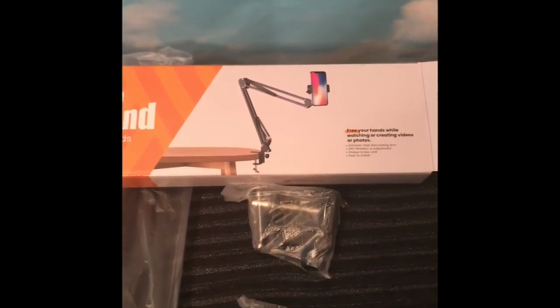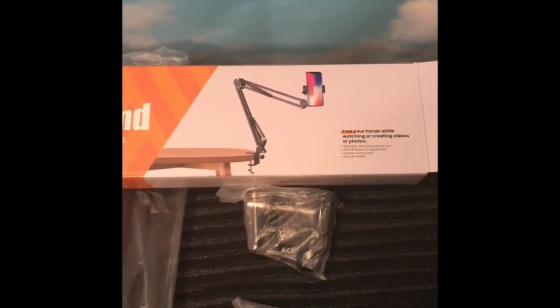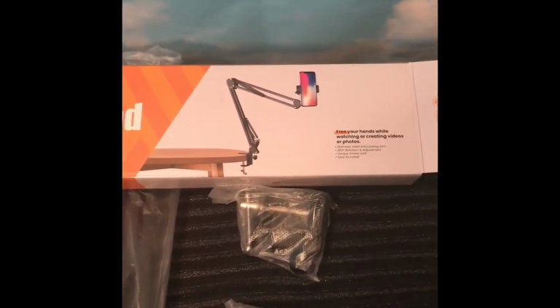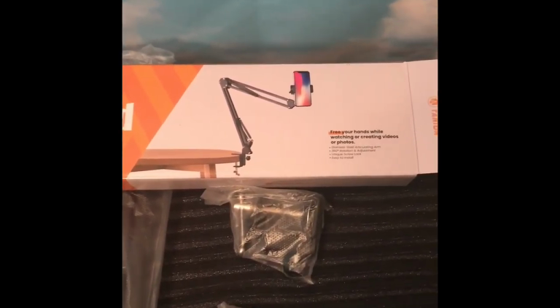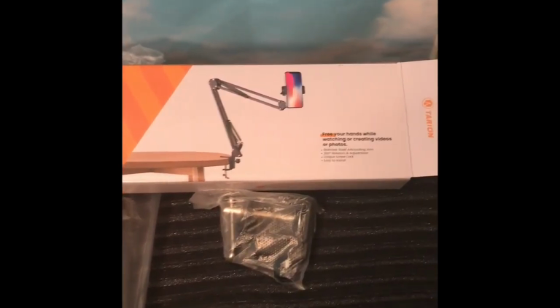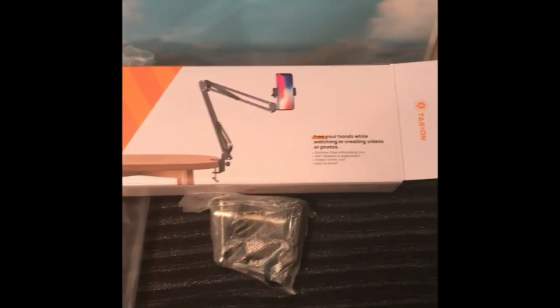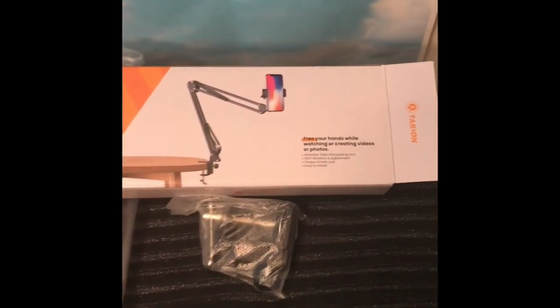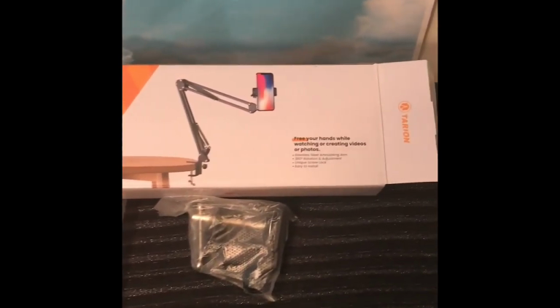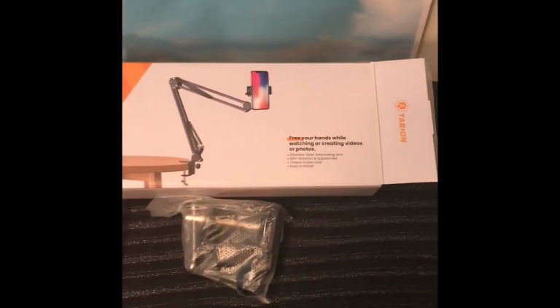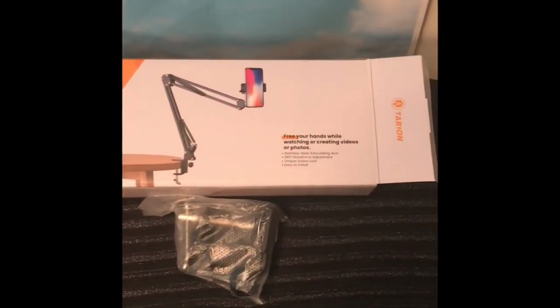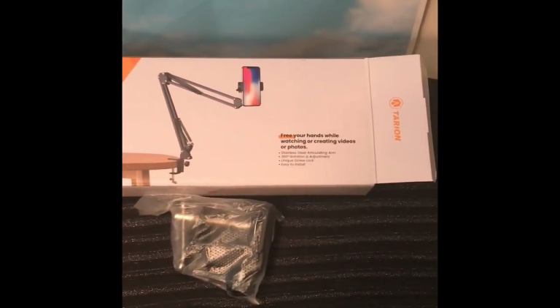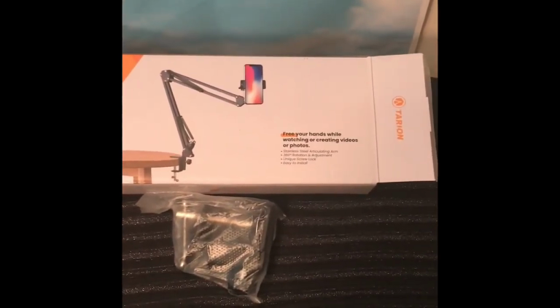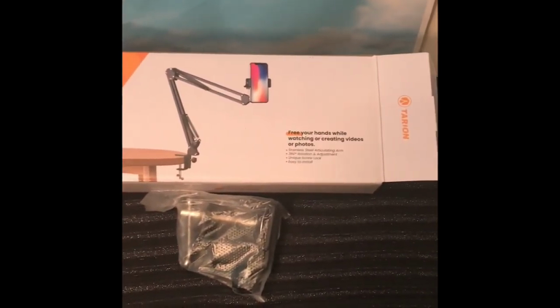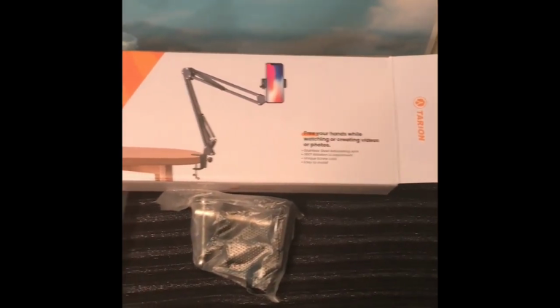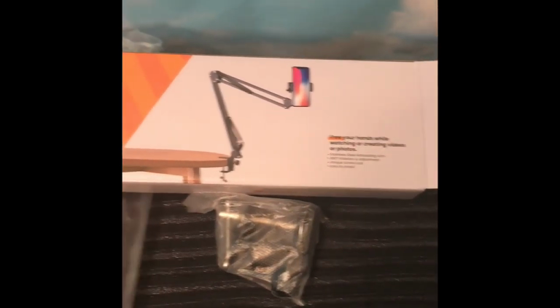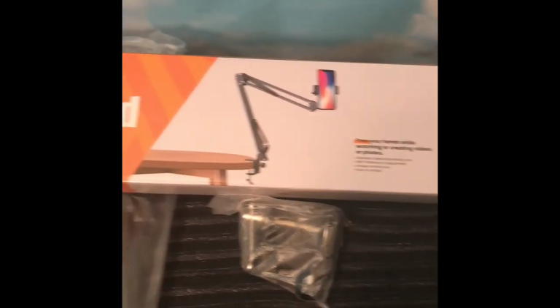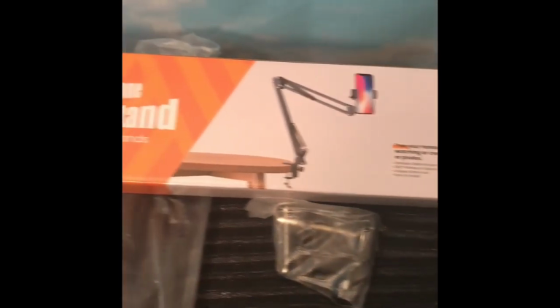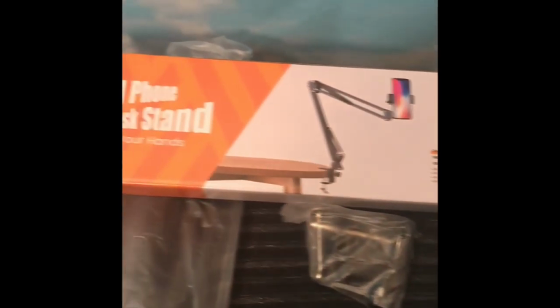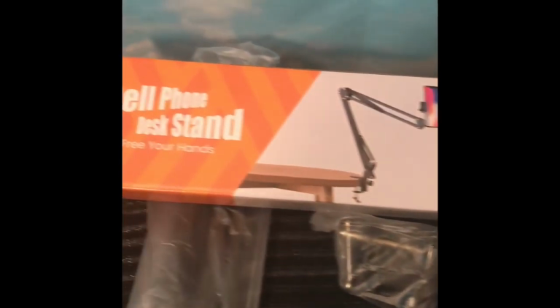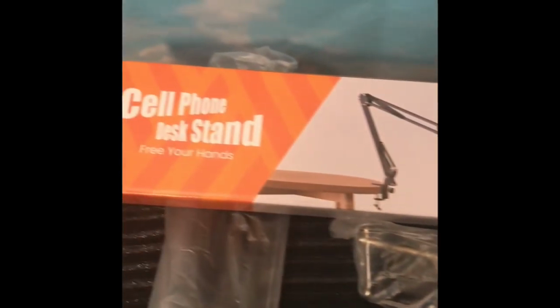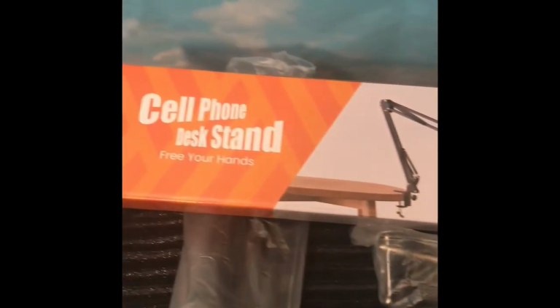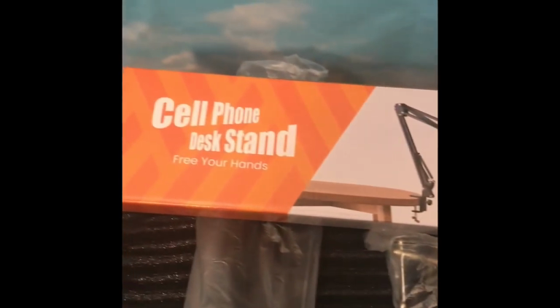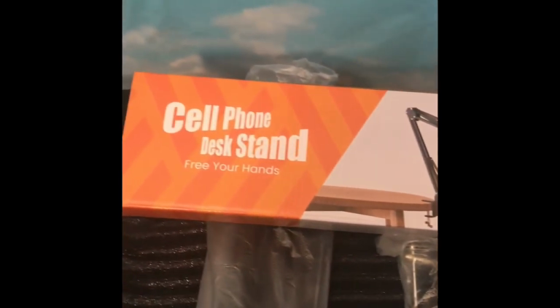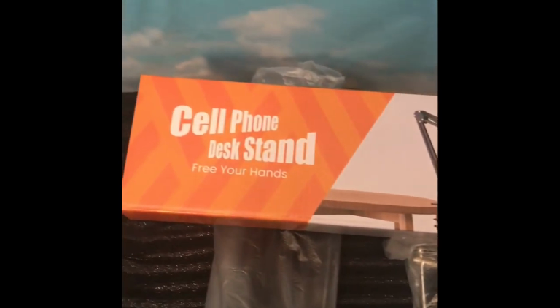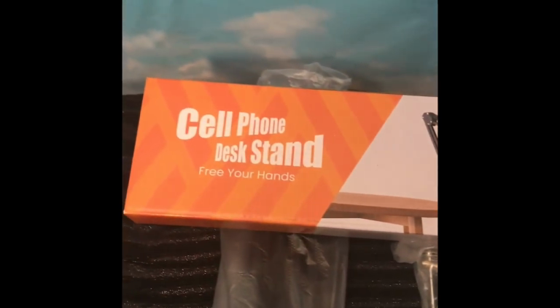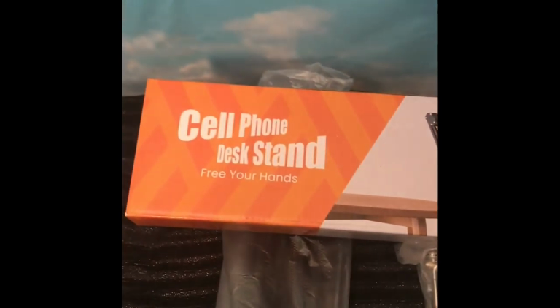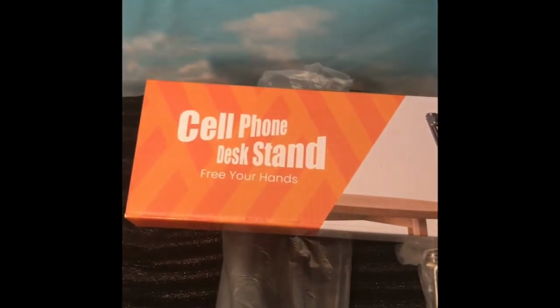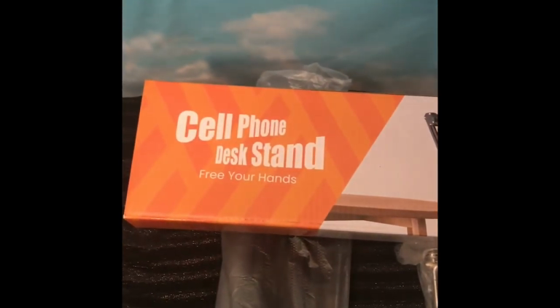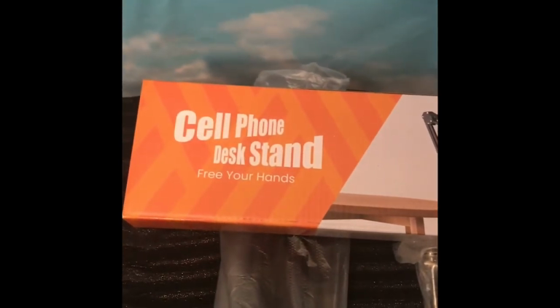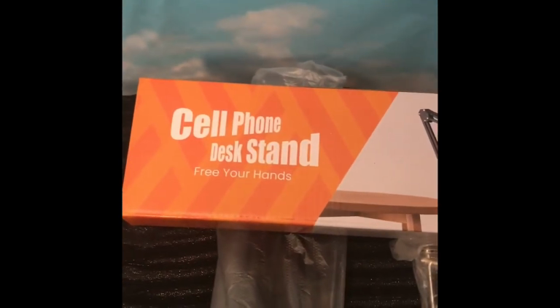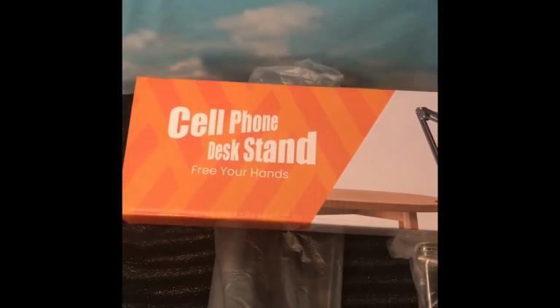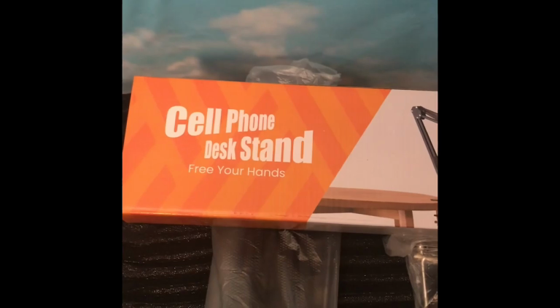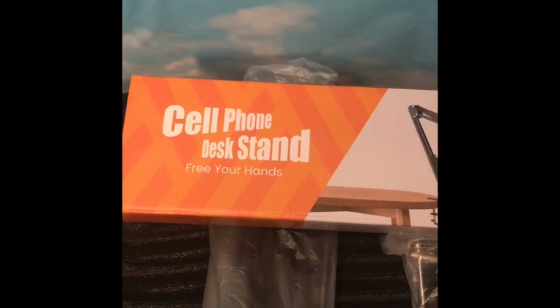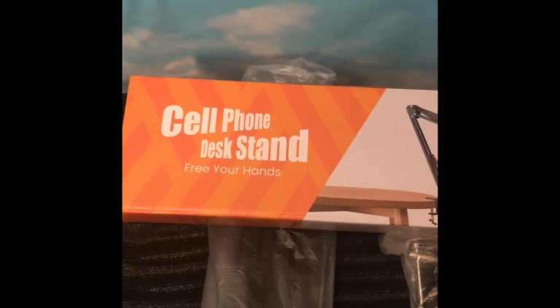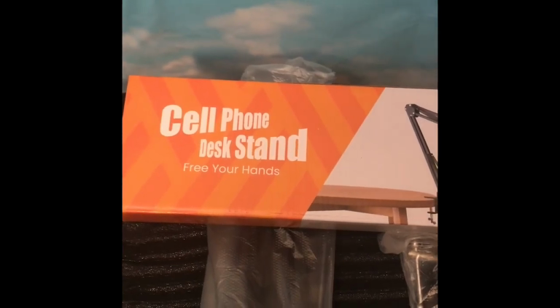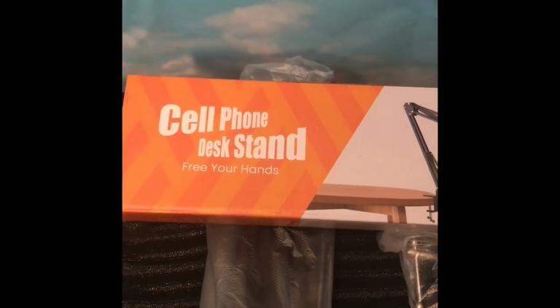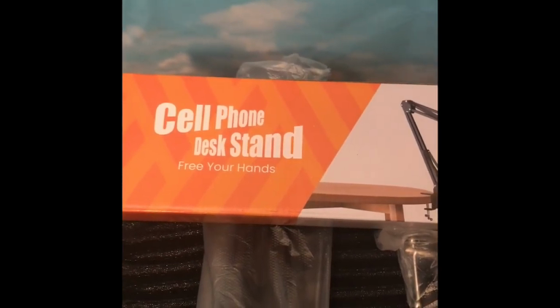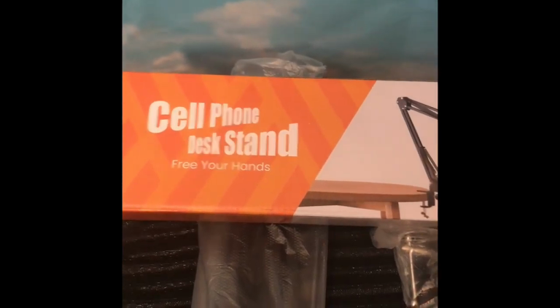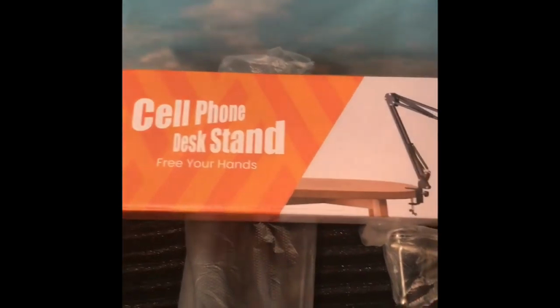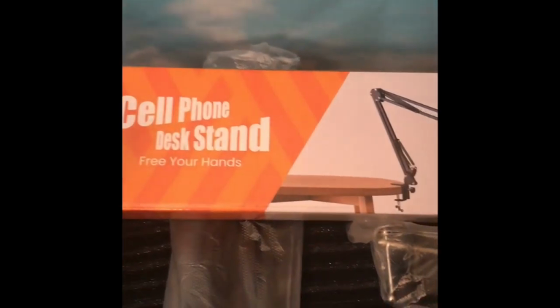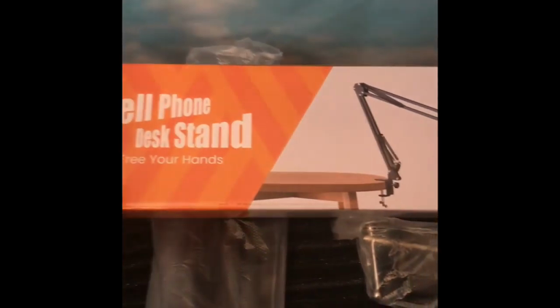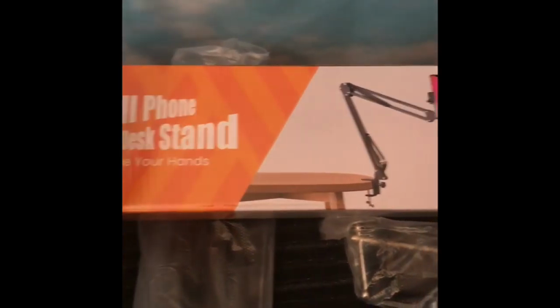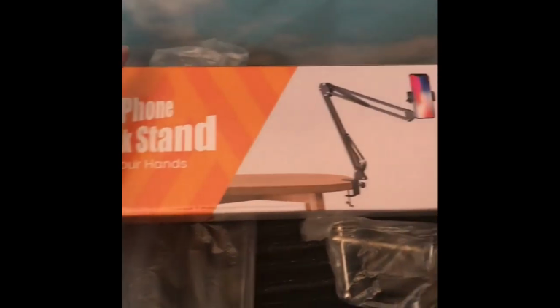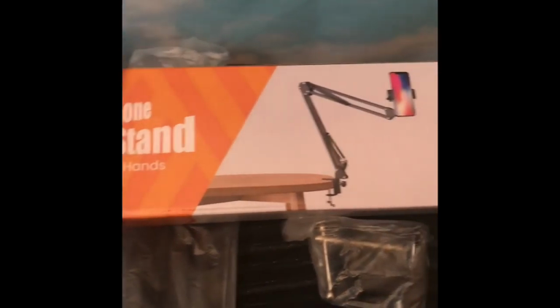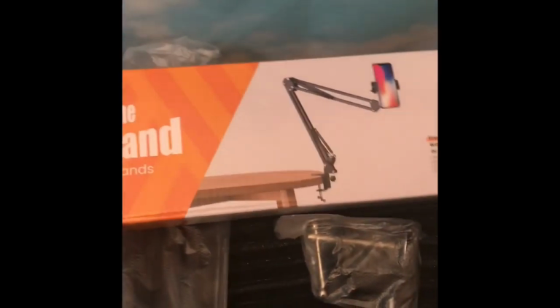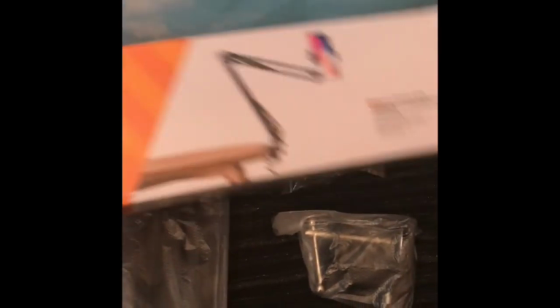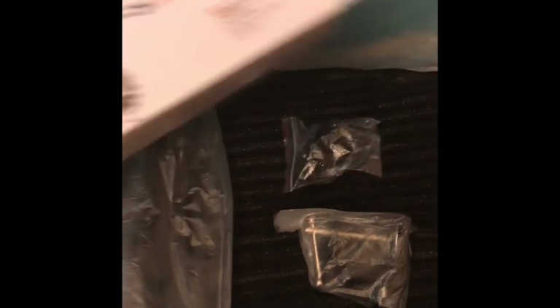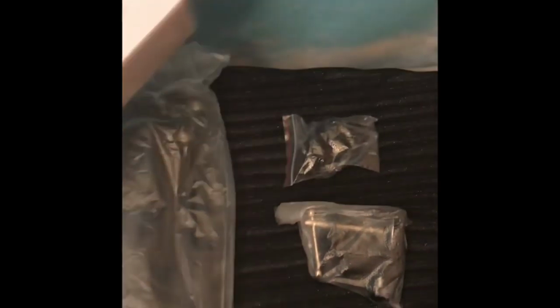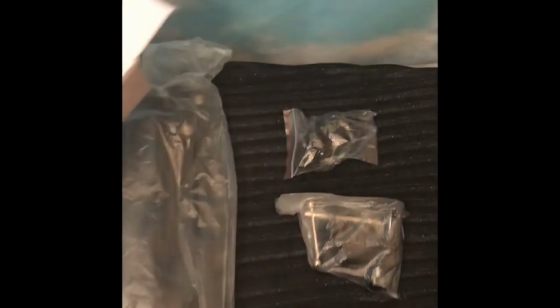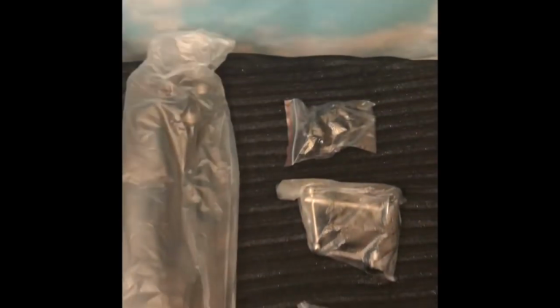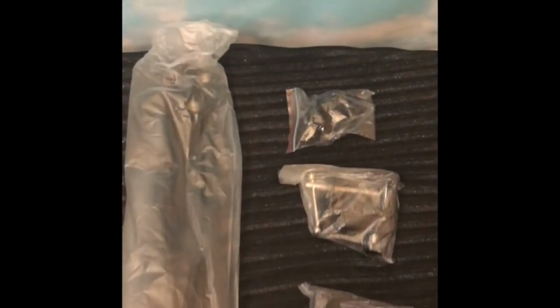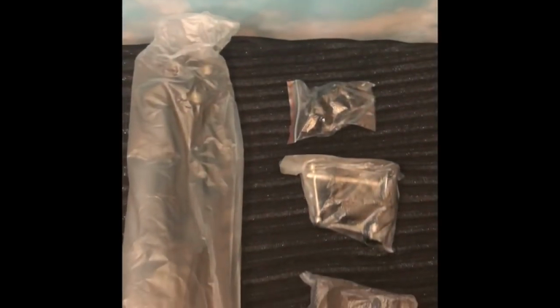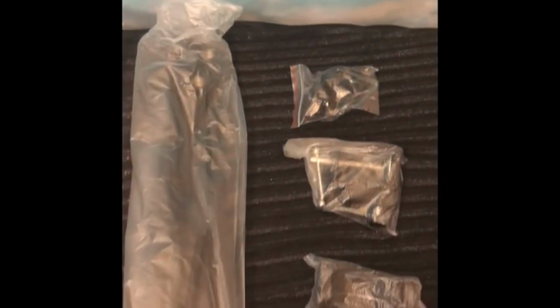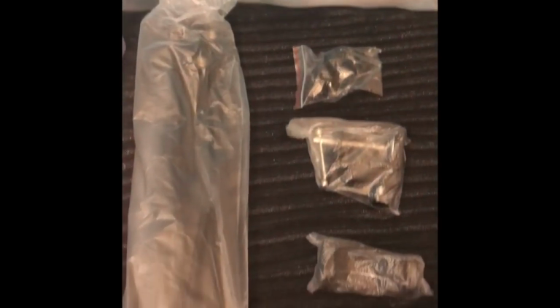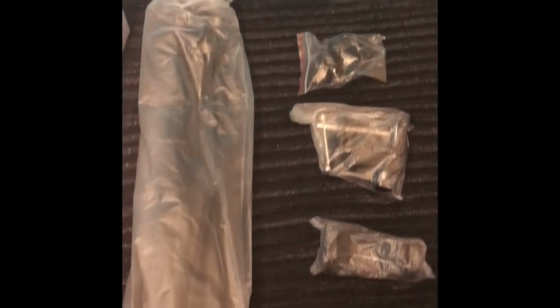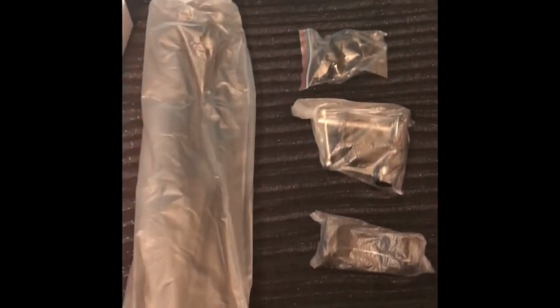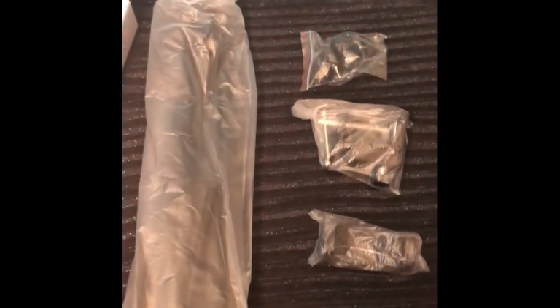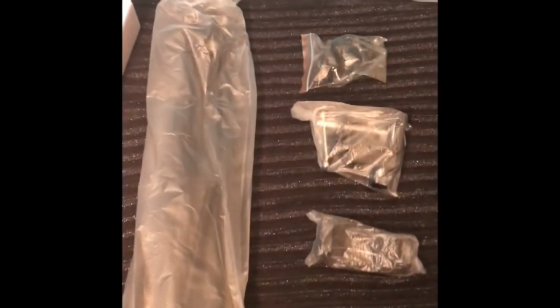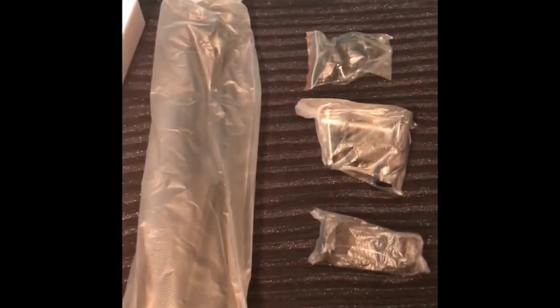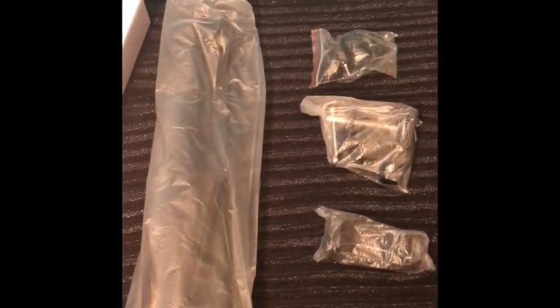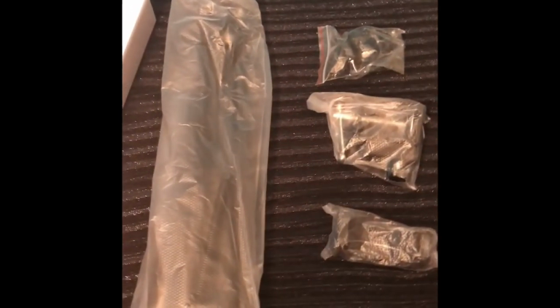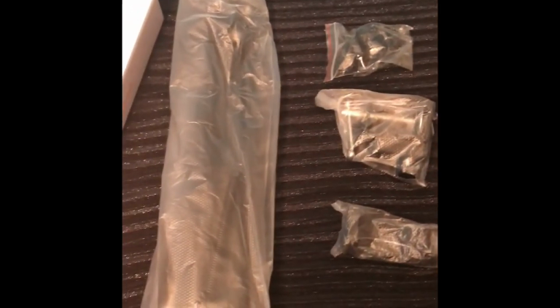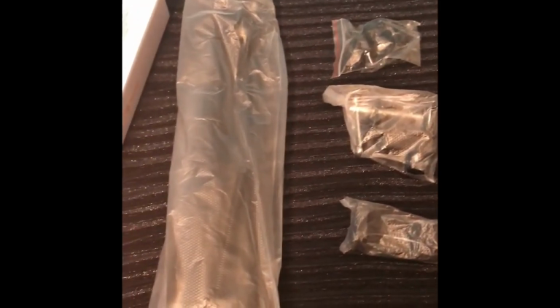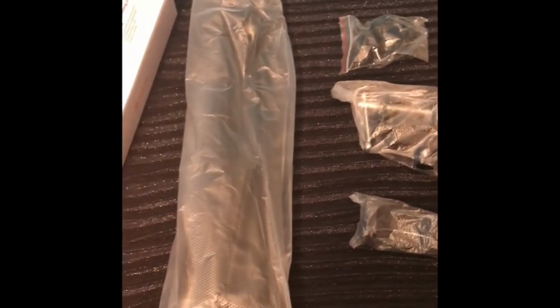Dimesandtime.com. Here is the cell phone desk stand — free your hands. This is how it looks out of the package.